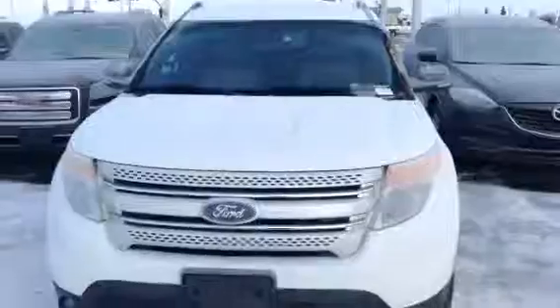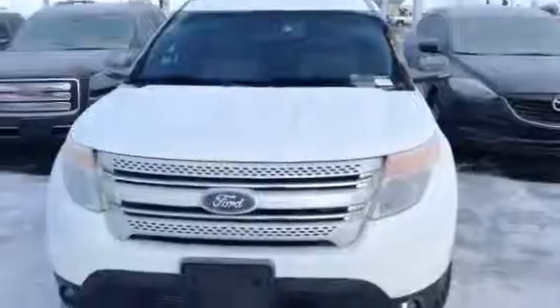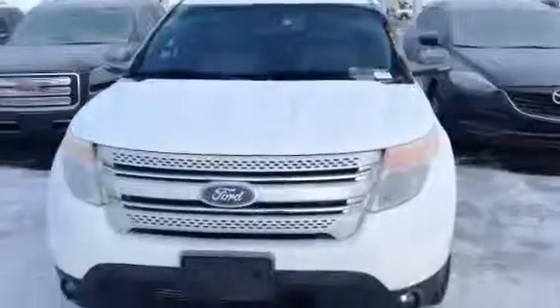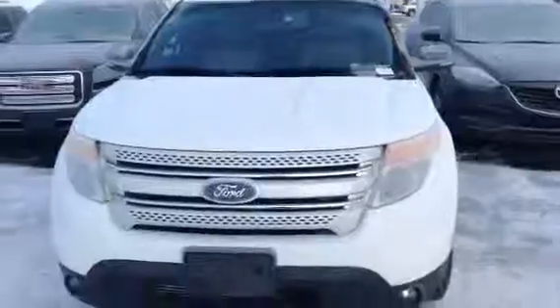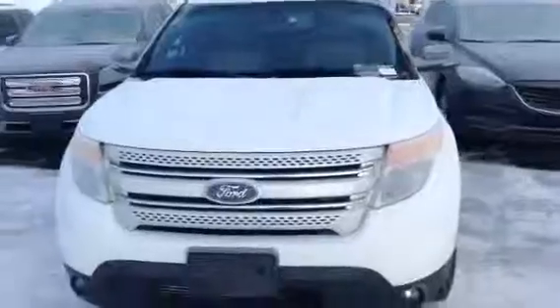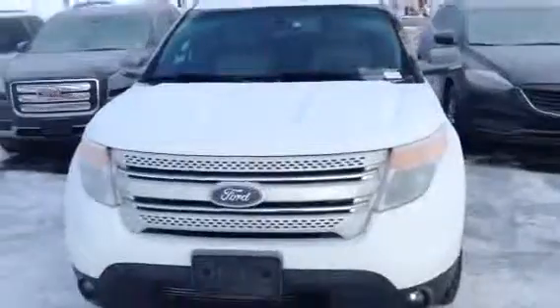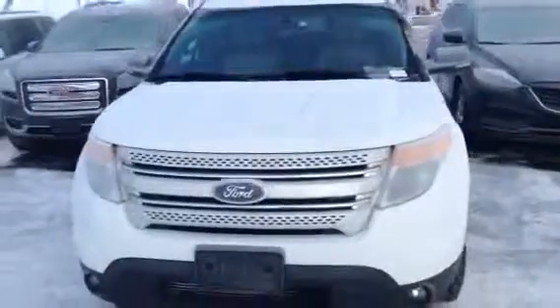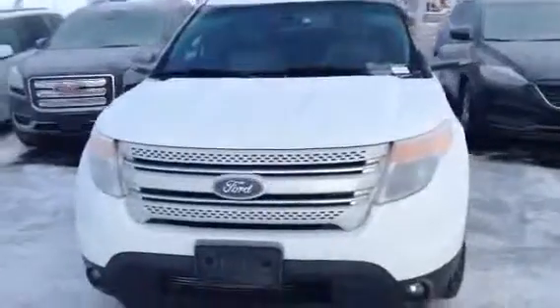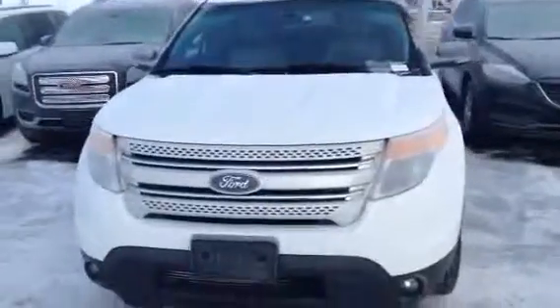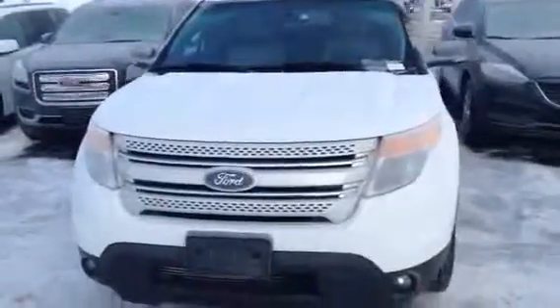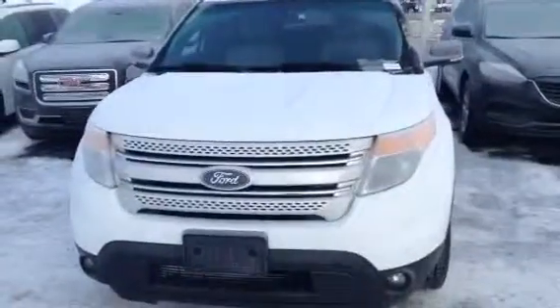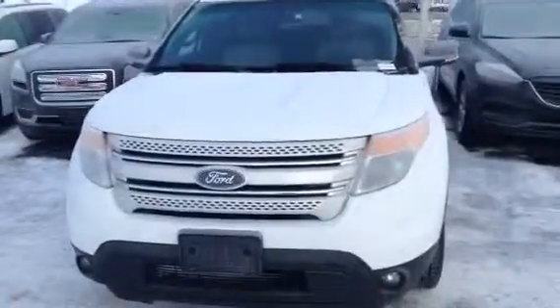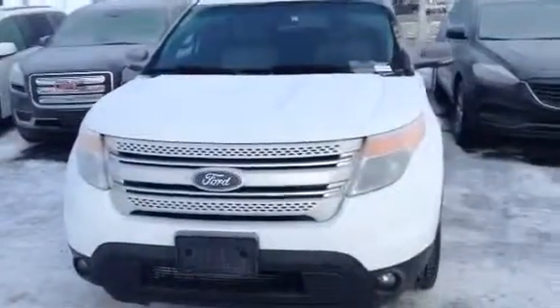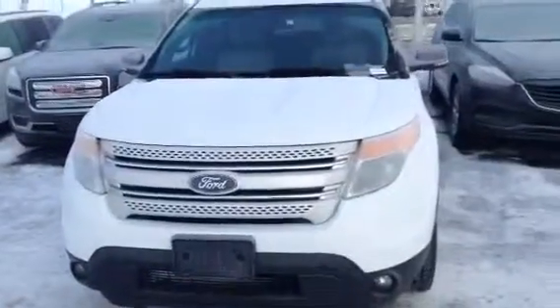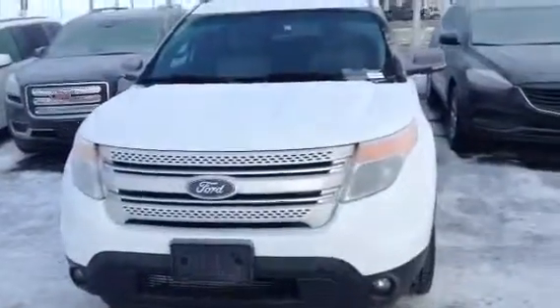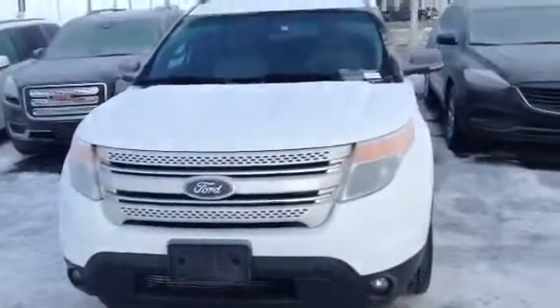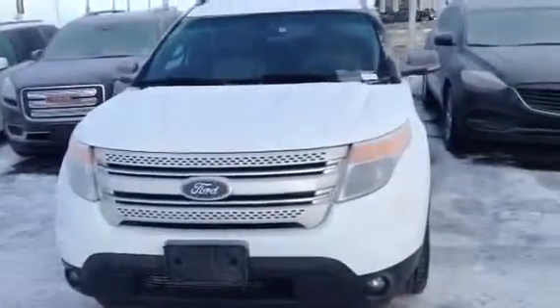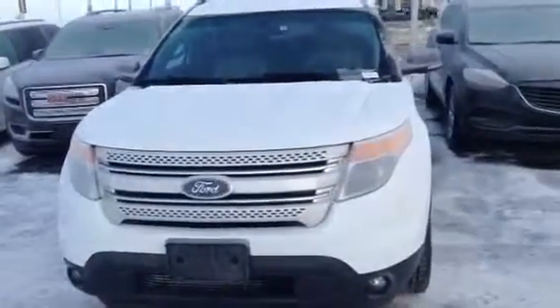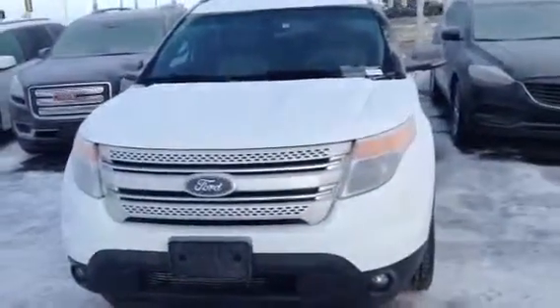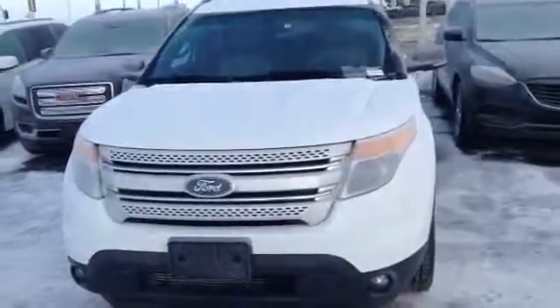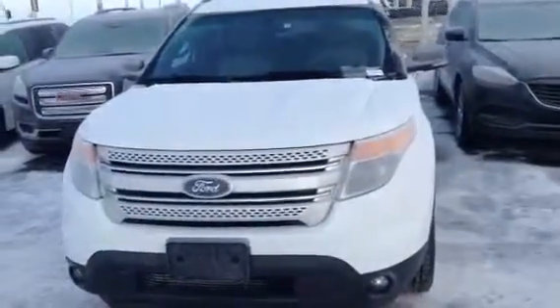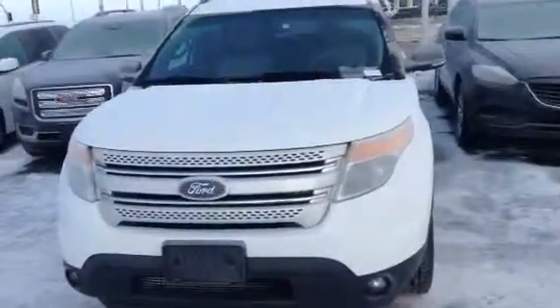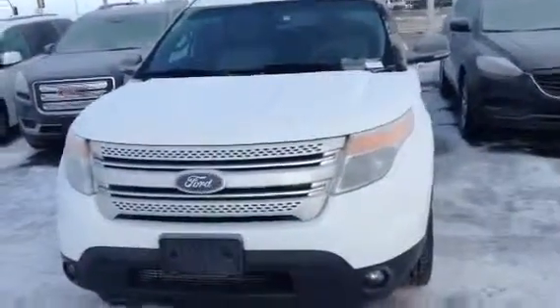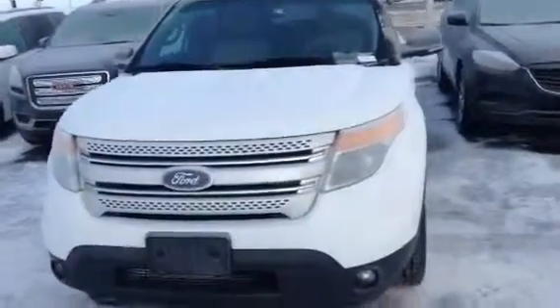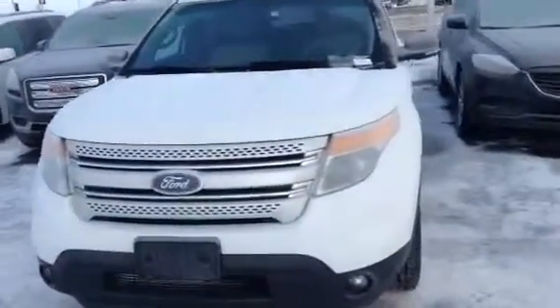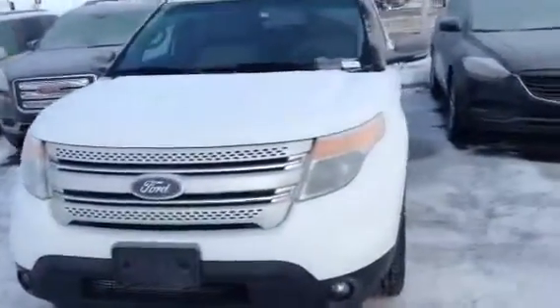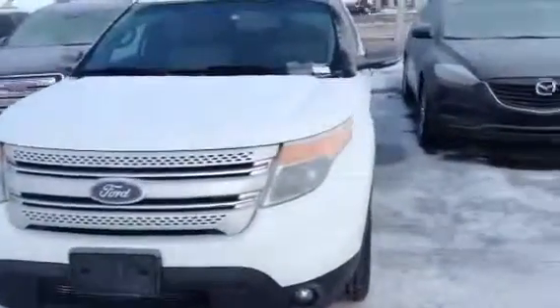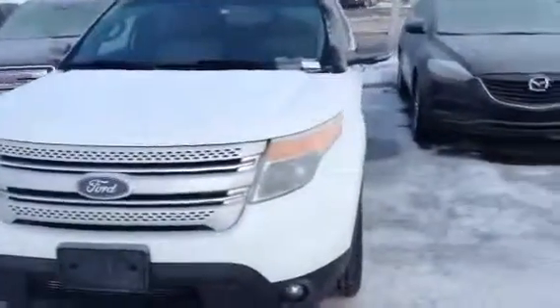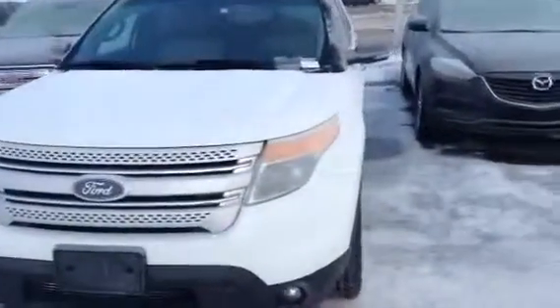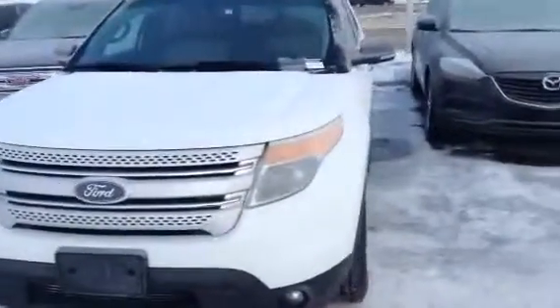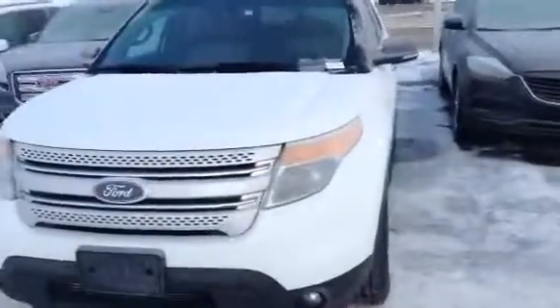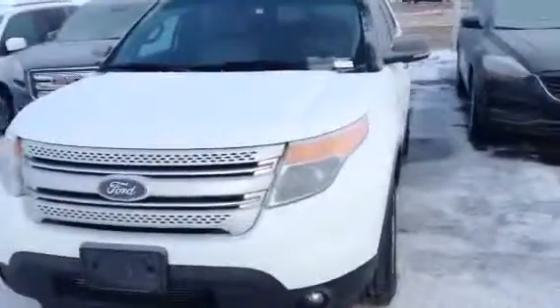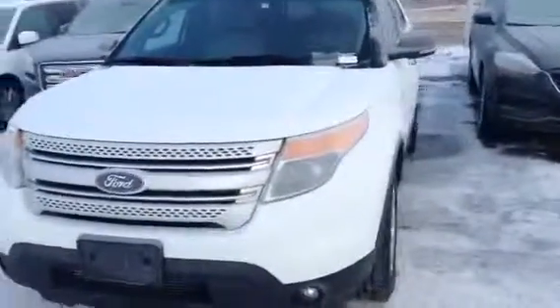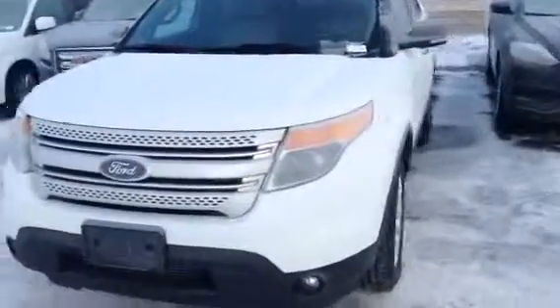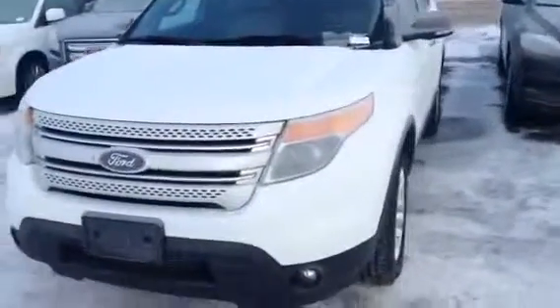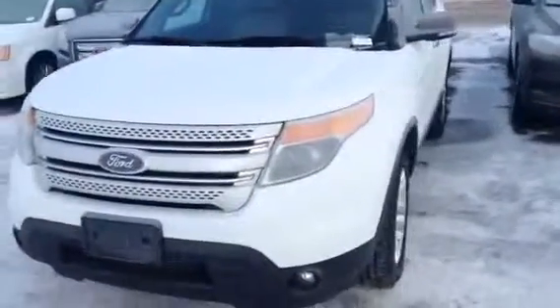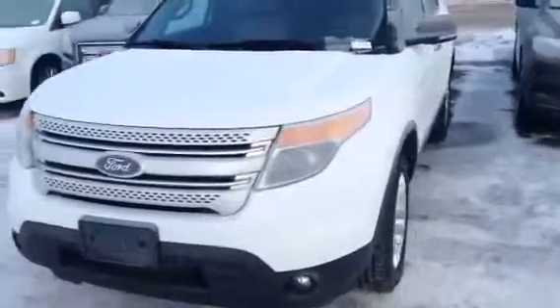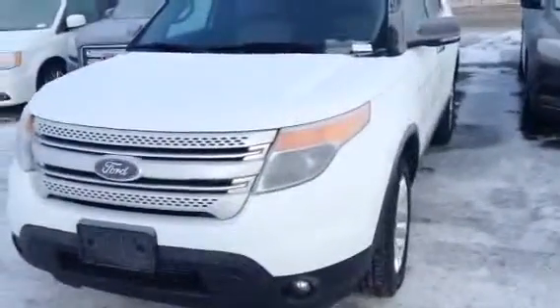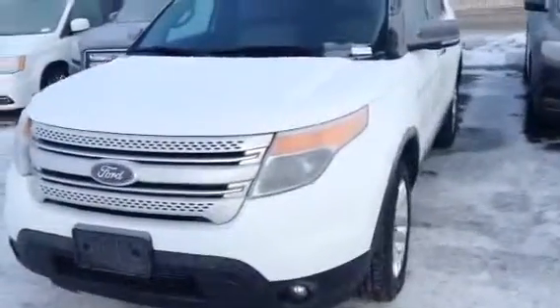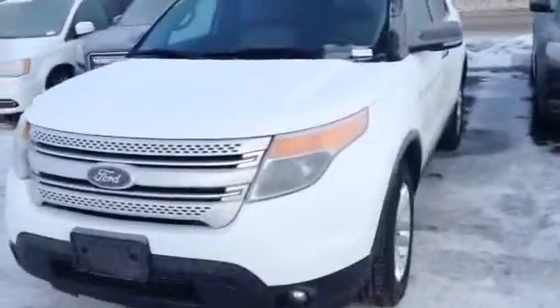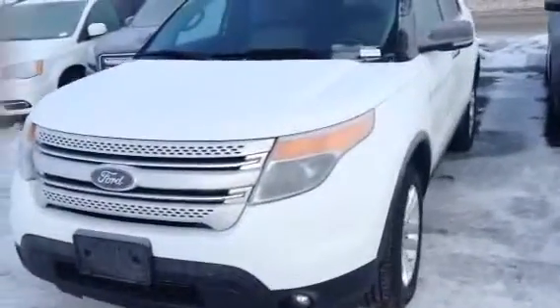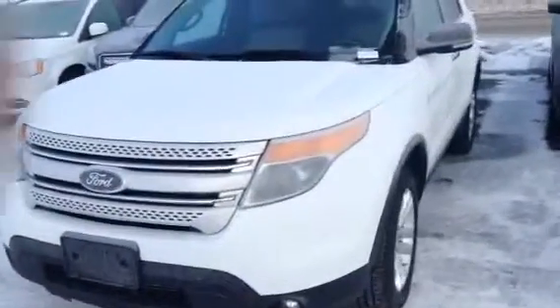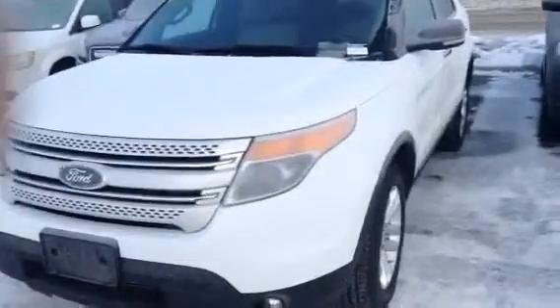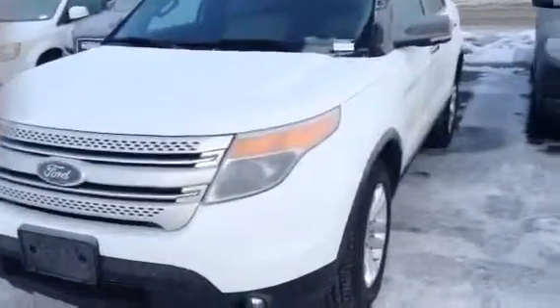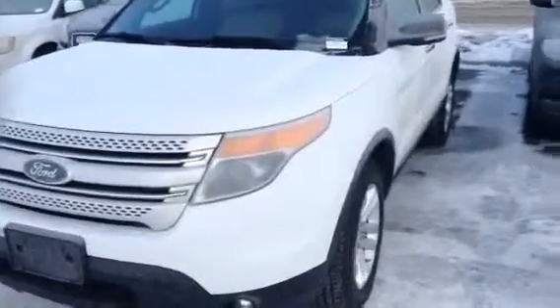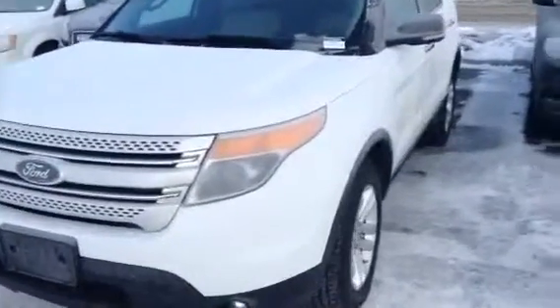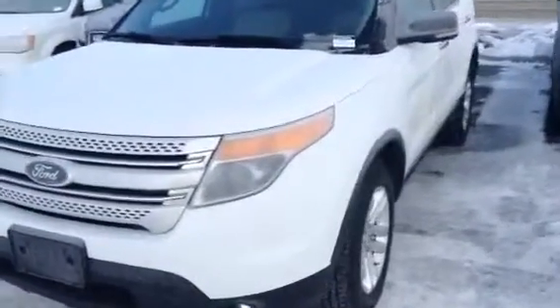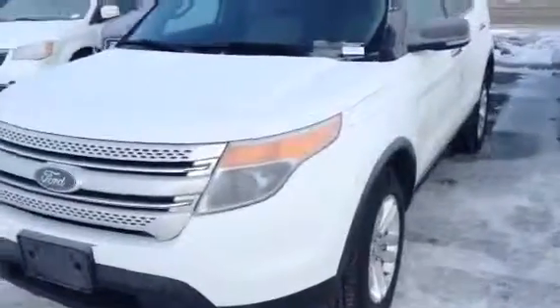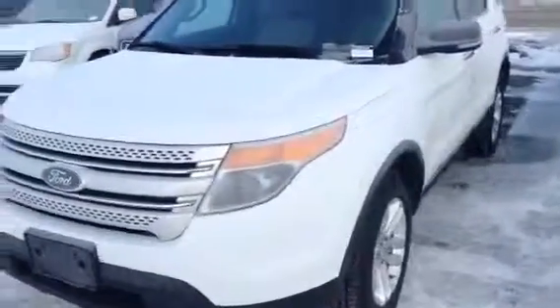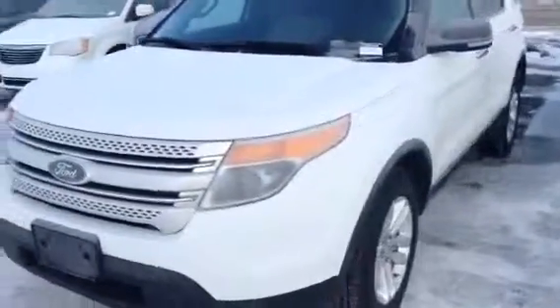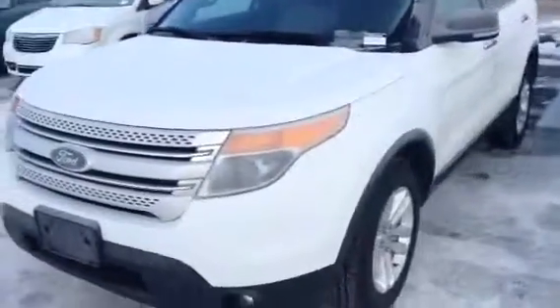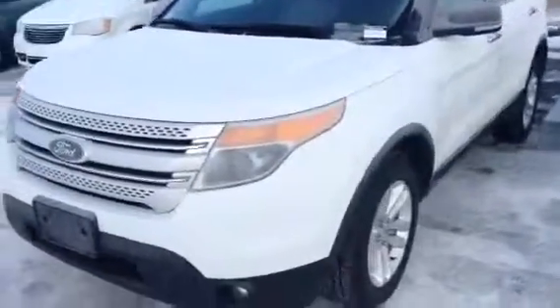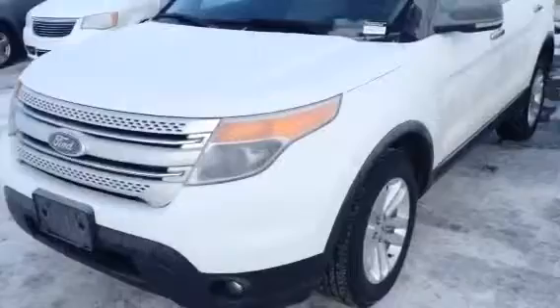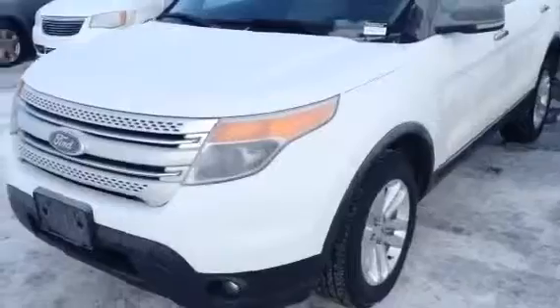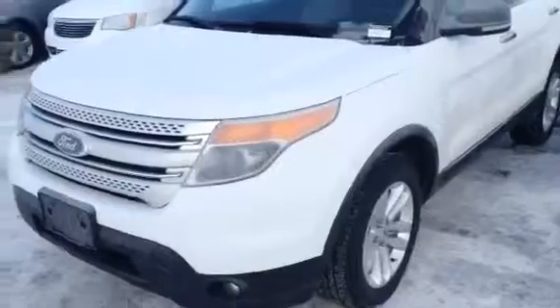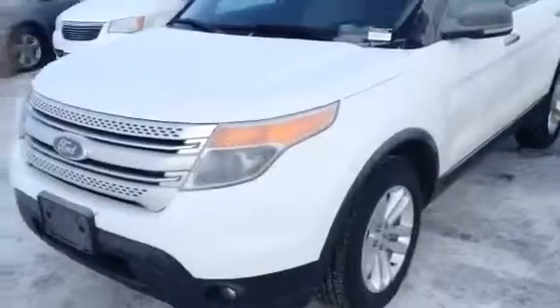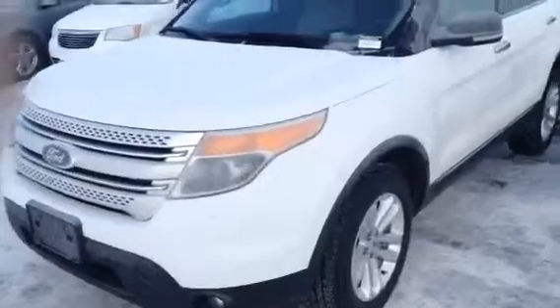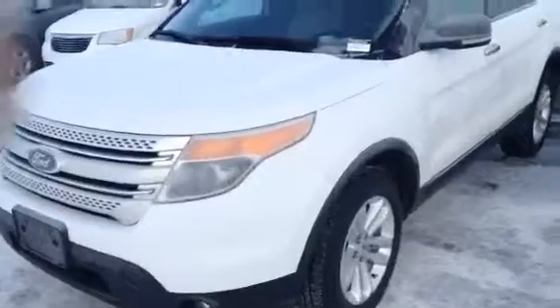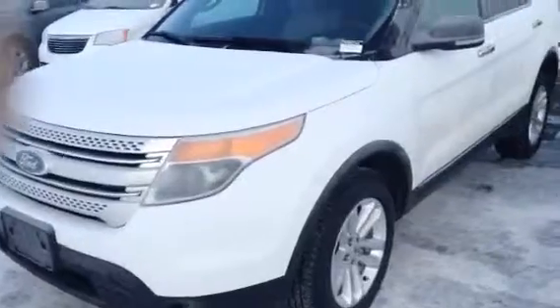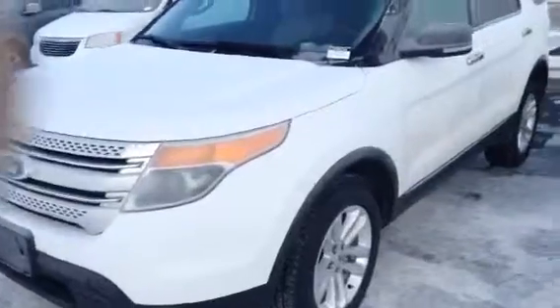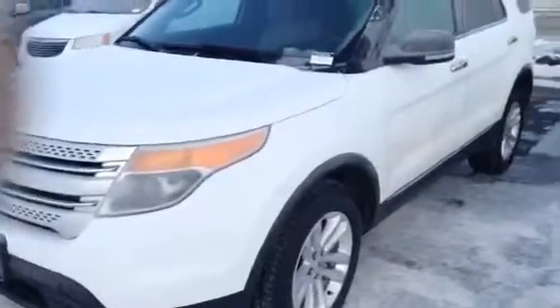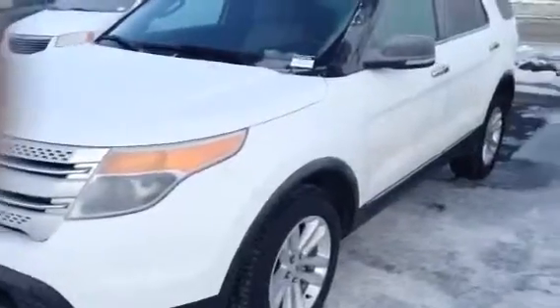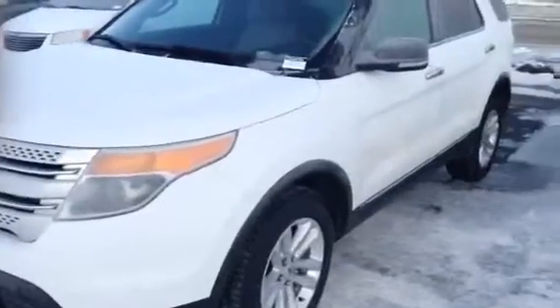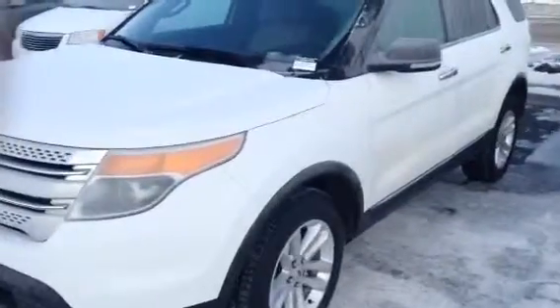Hi, this is Albert from LA Mazda, doing a walk around with the 2013 Ford Explorer that you were inquiring about.